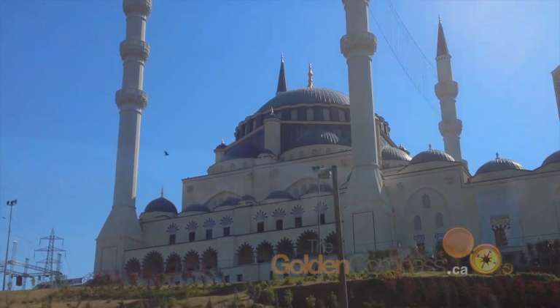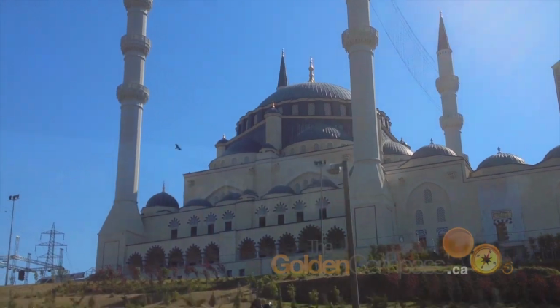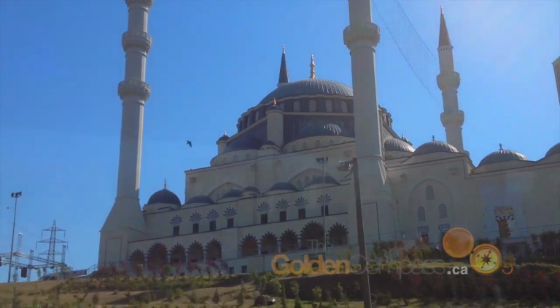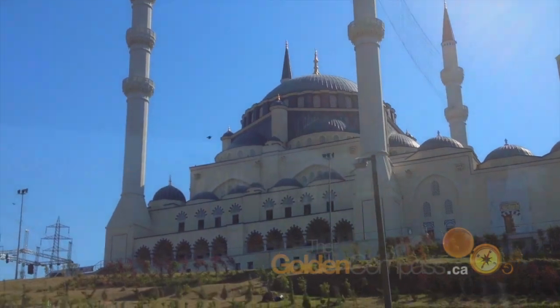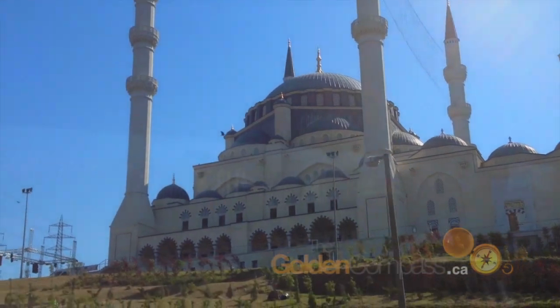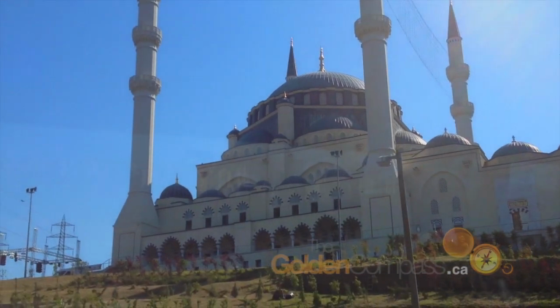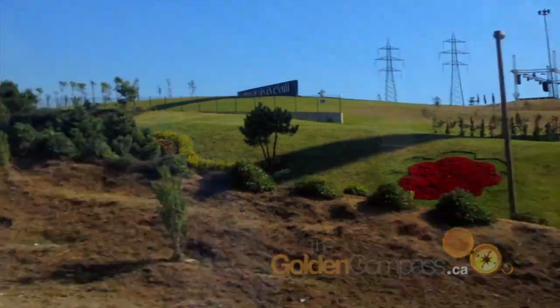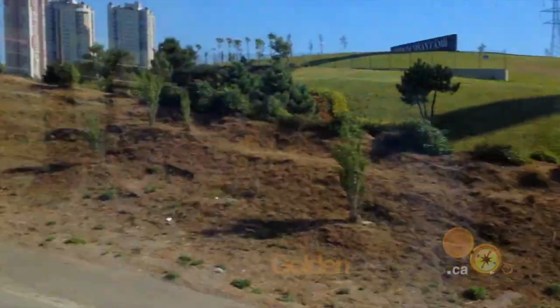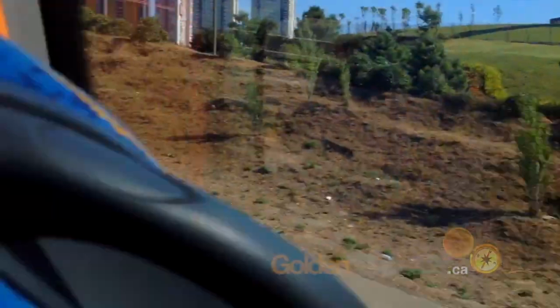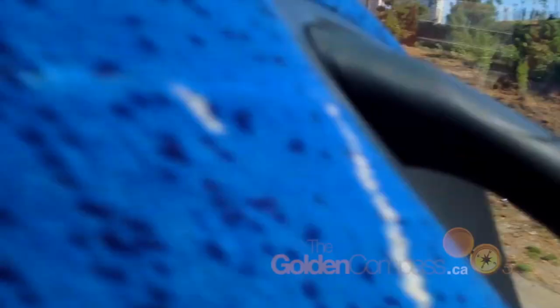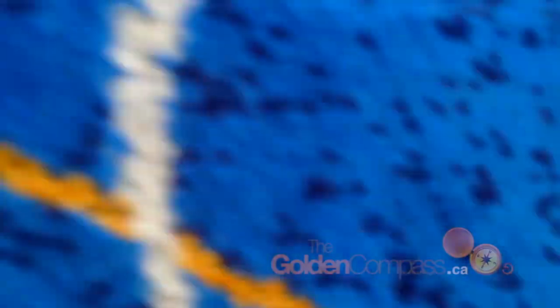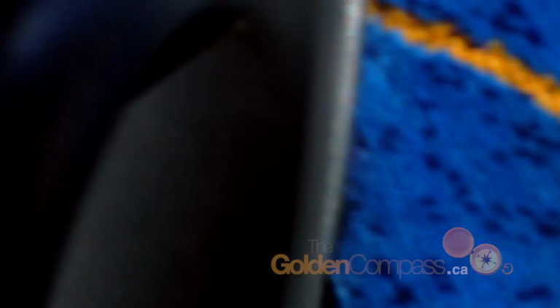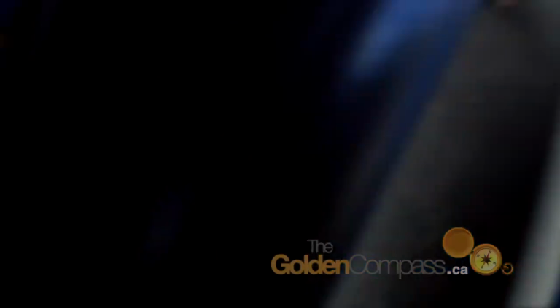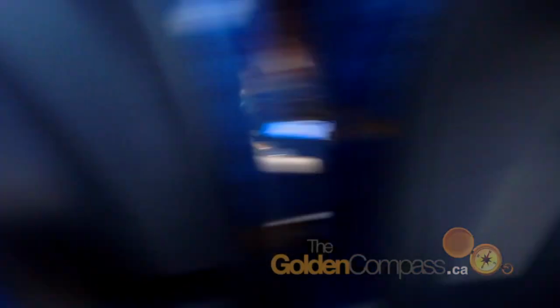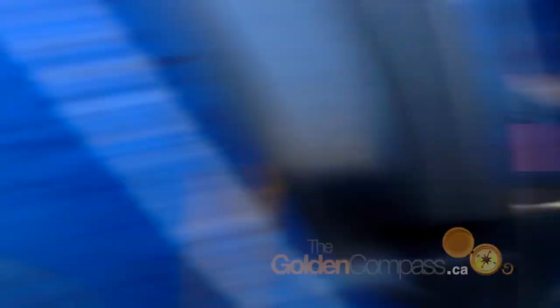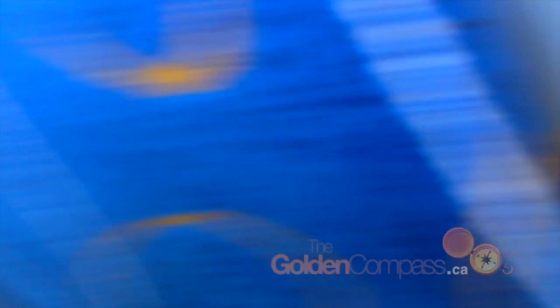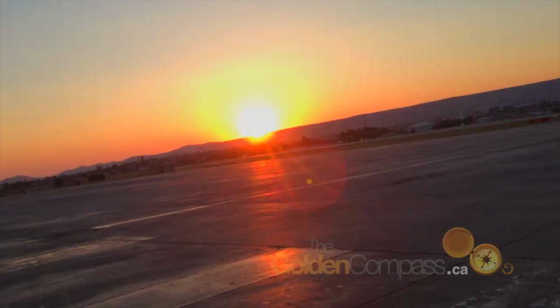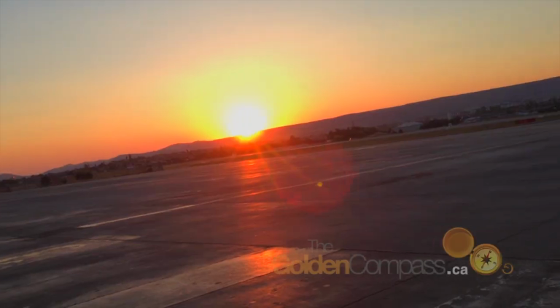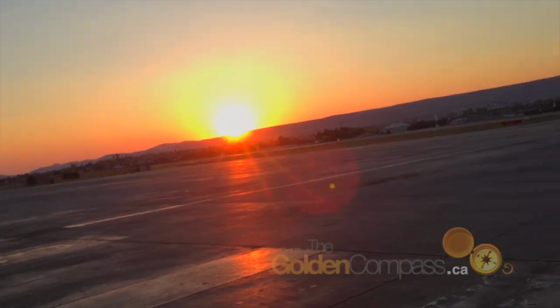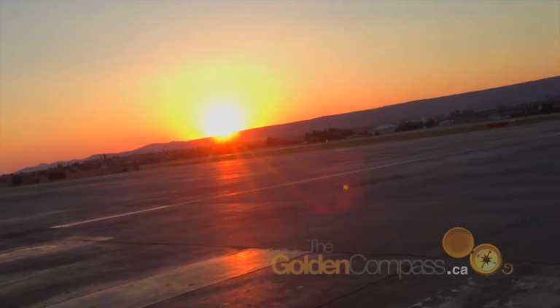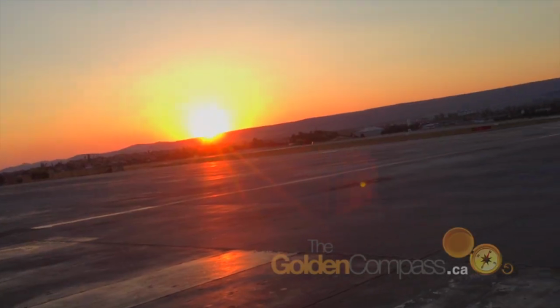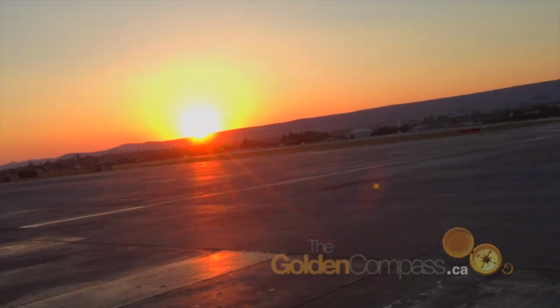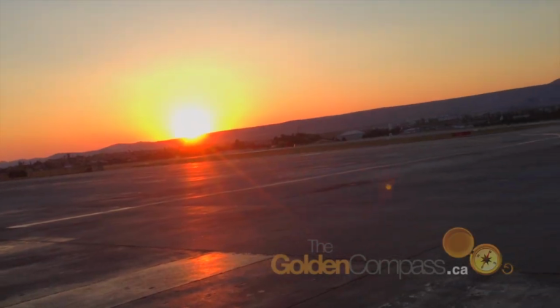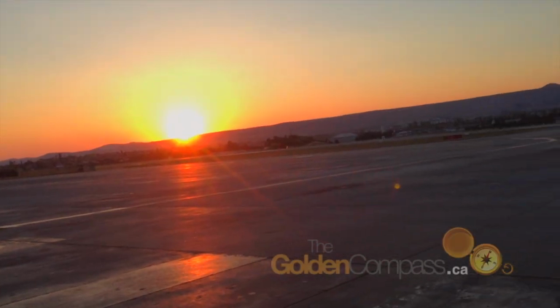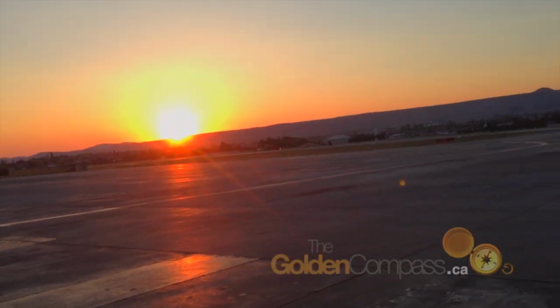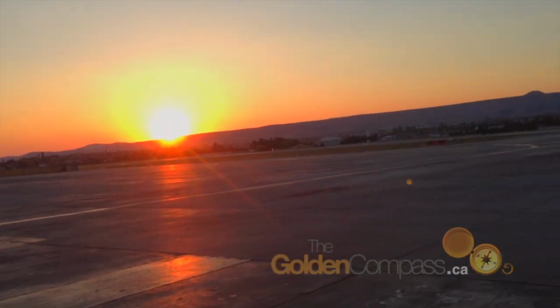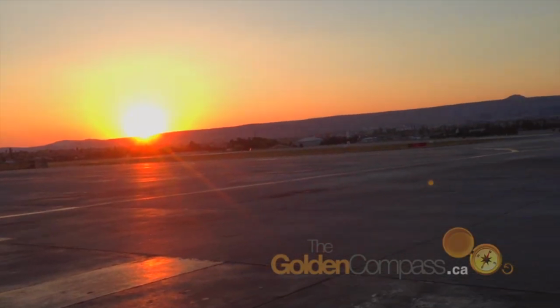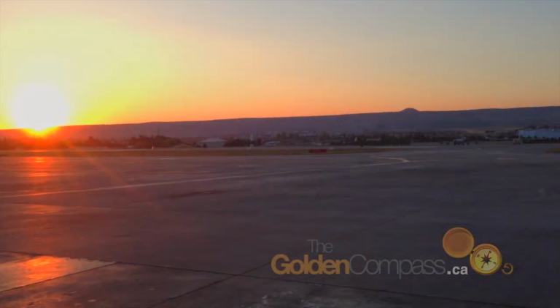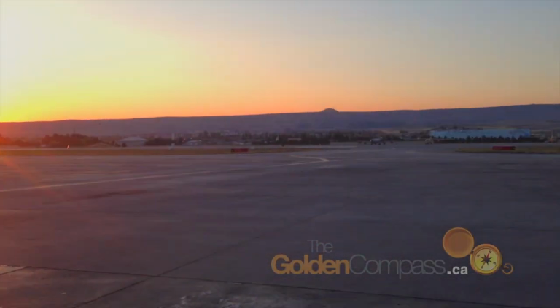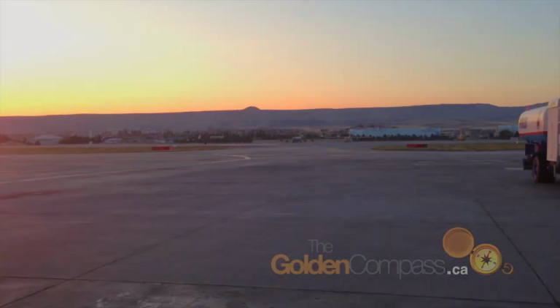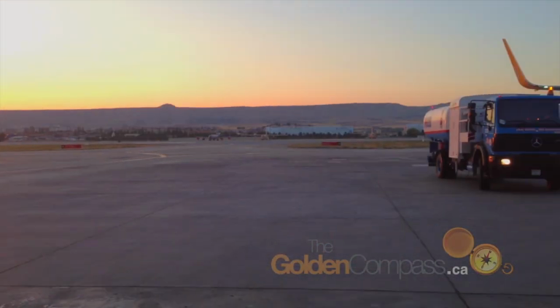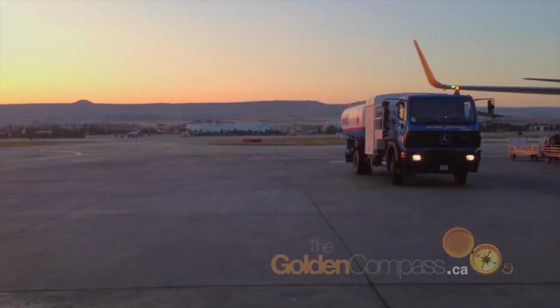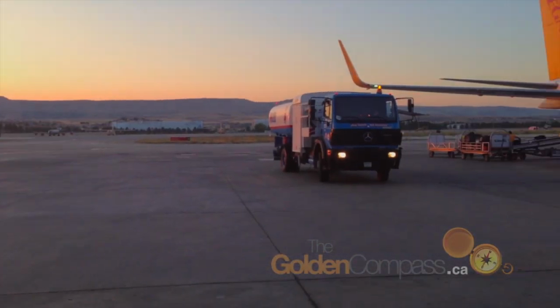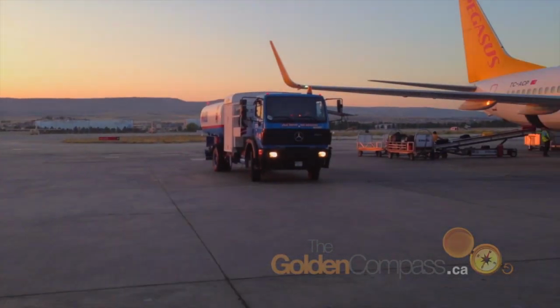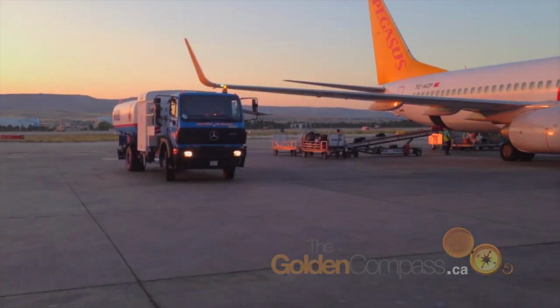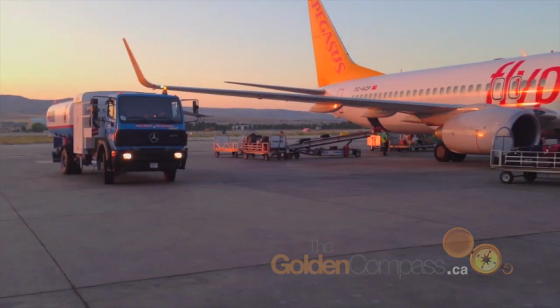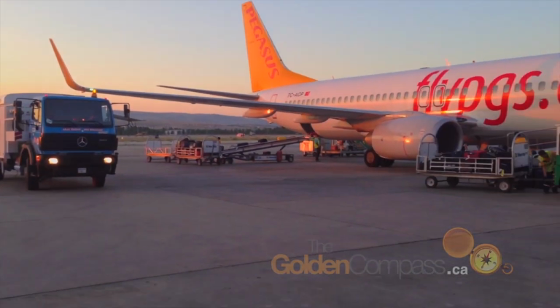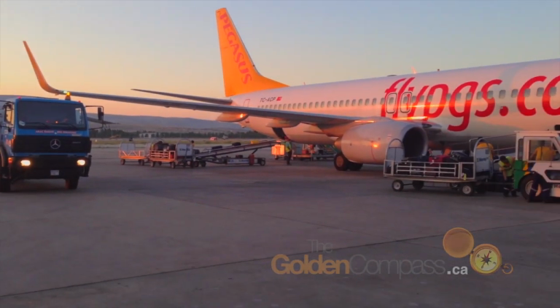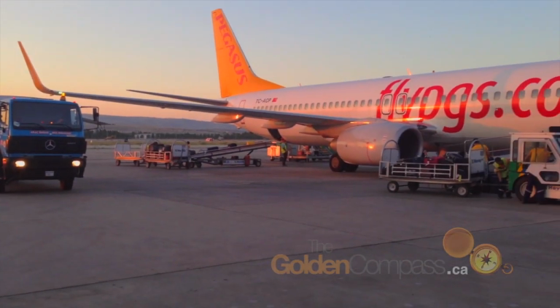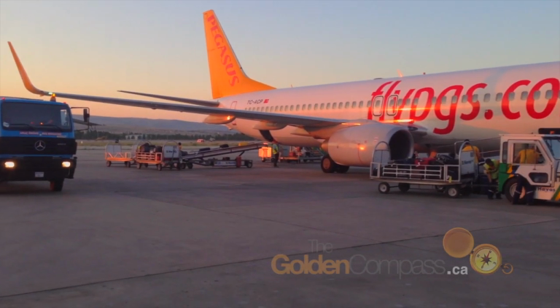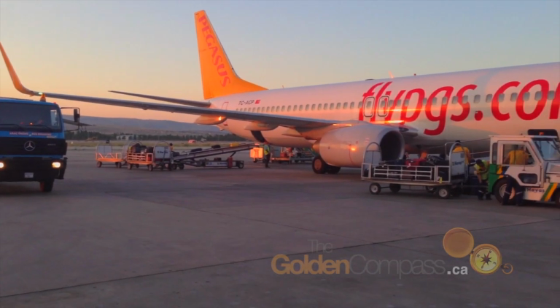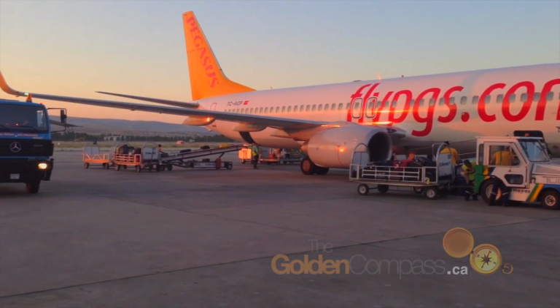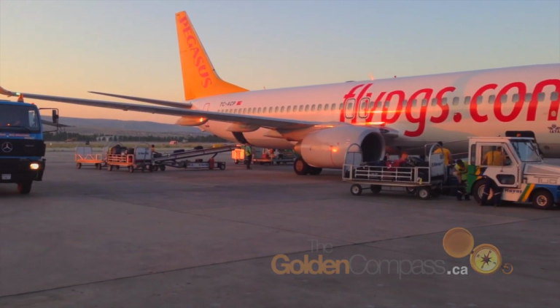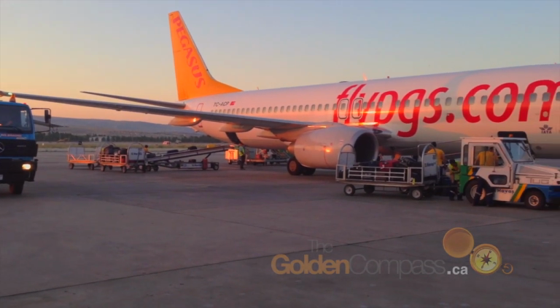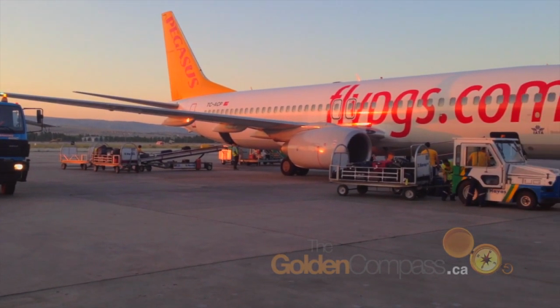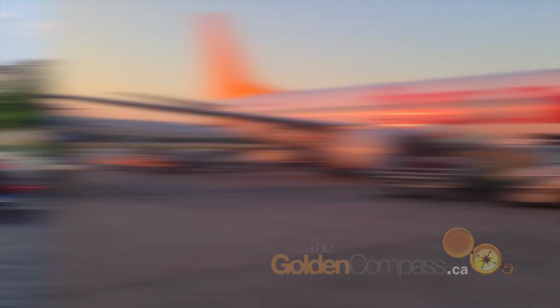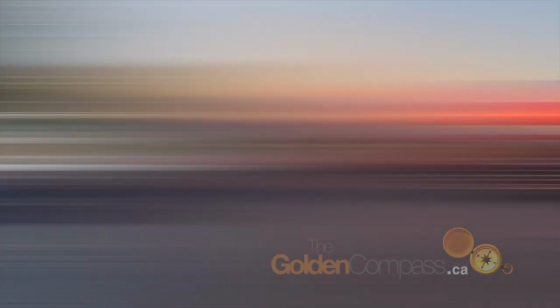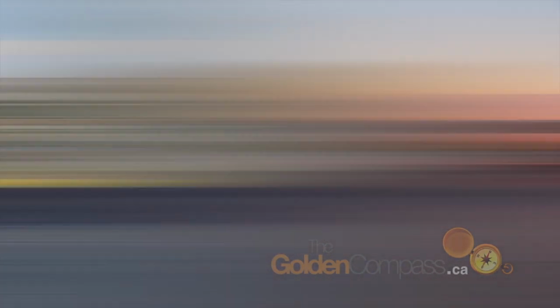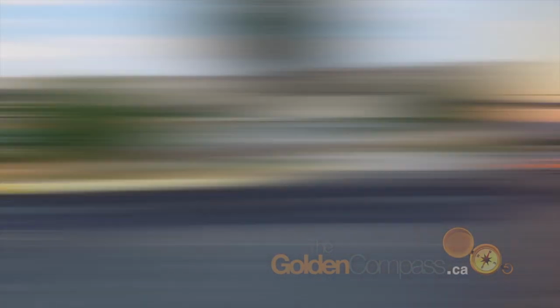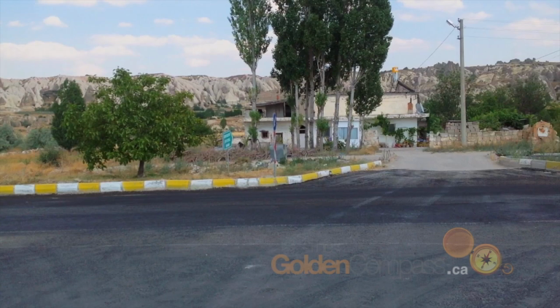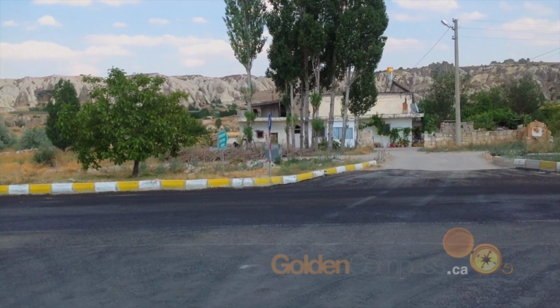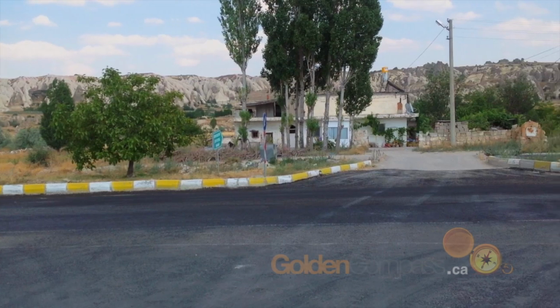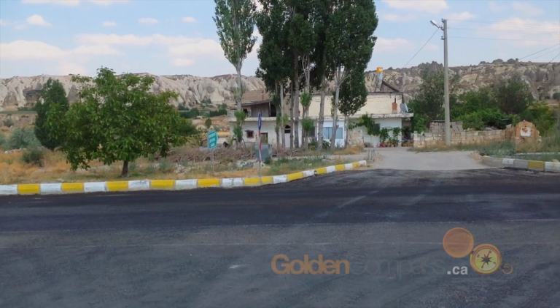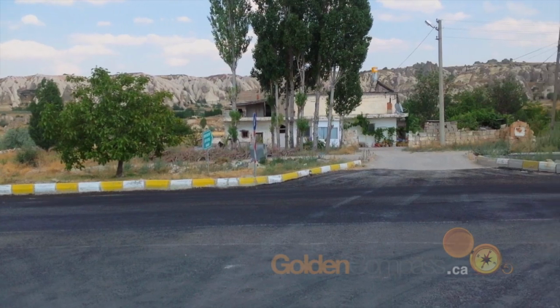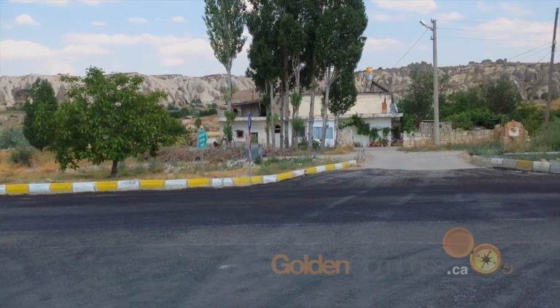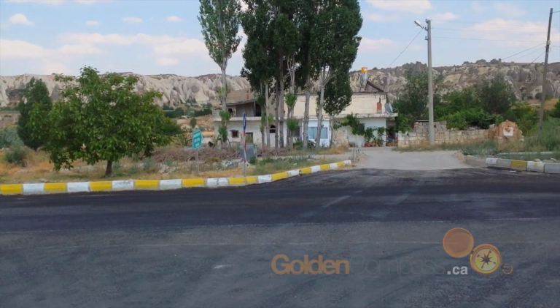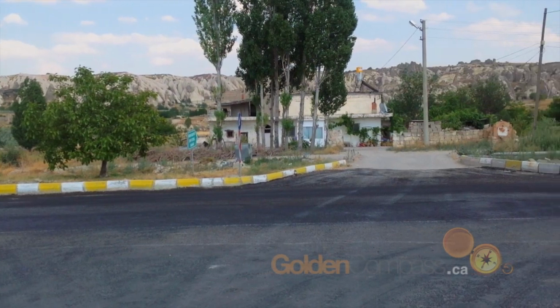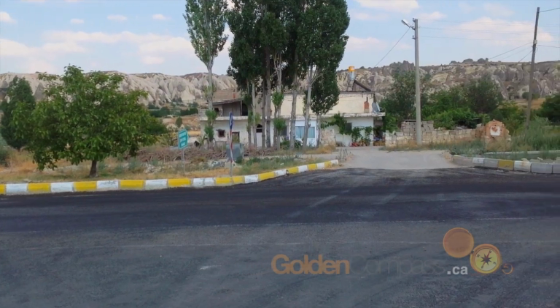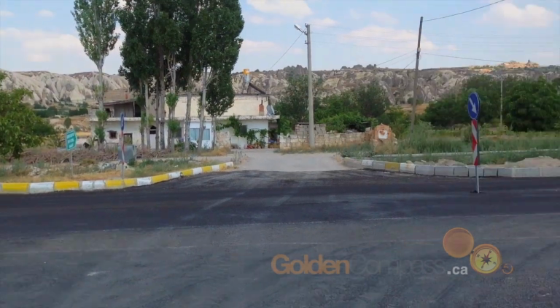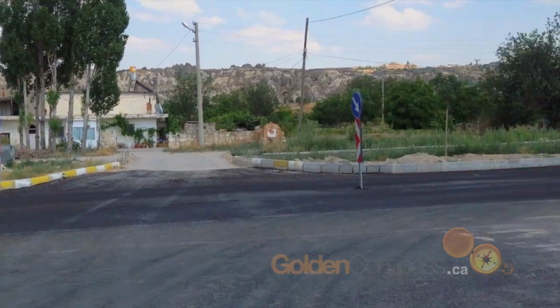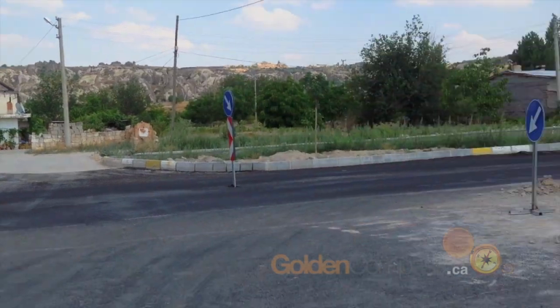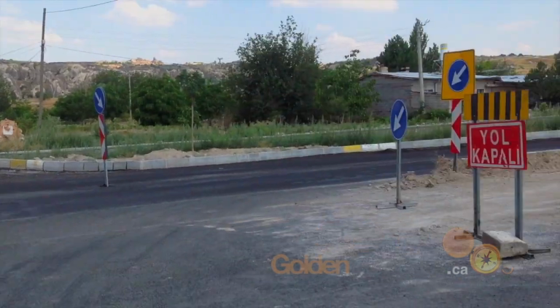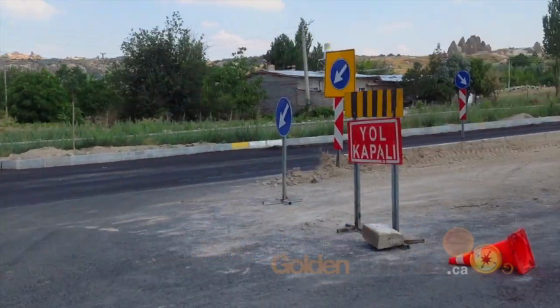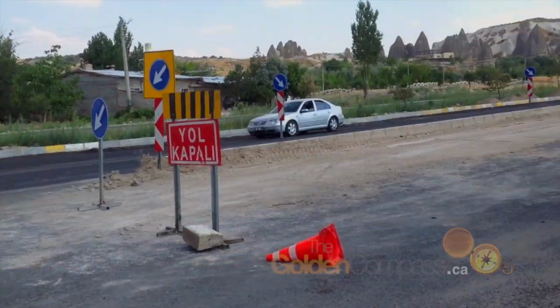We've left Istanbul and we're heading further east into central Anatolia, Turkey, stopping in Cappadocia.